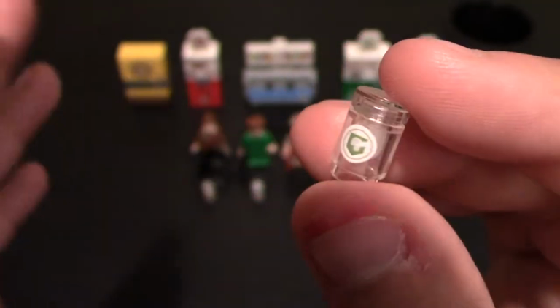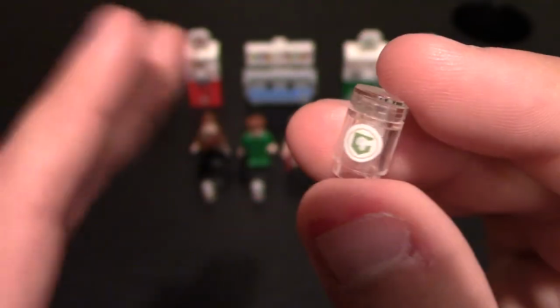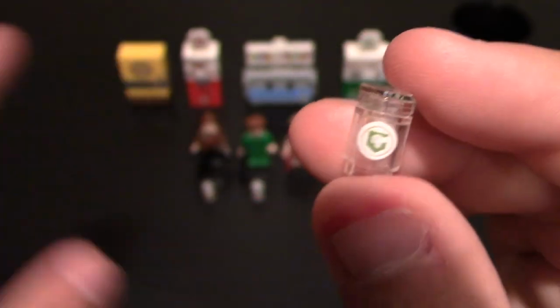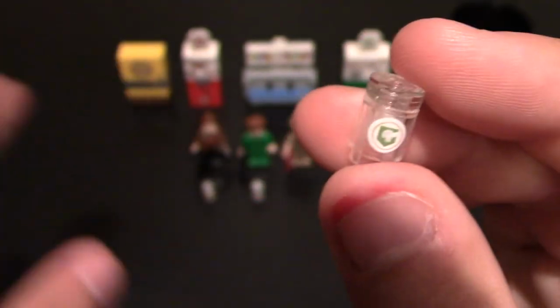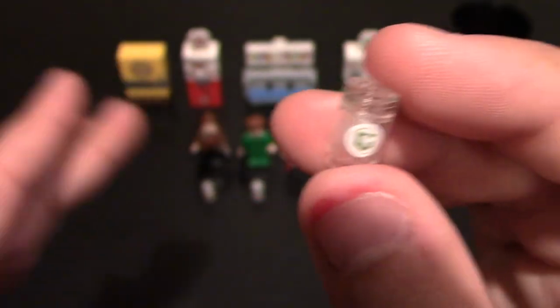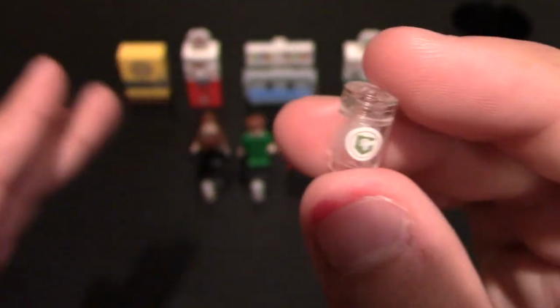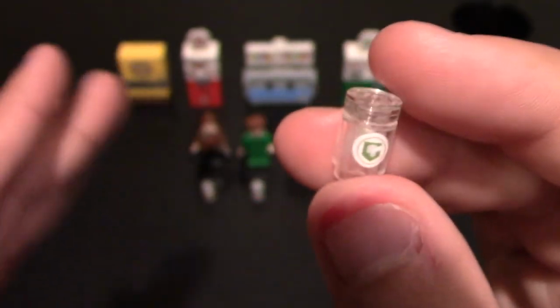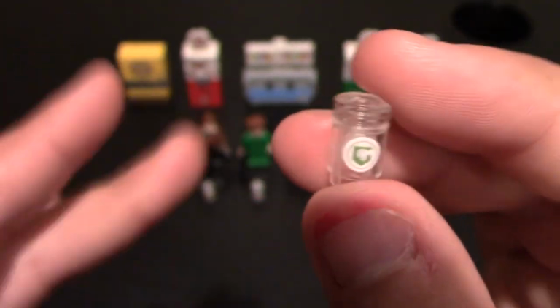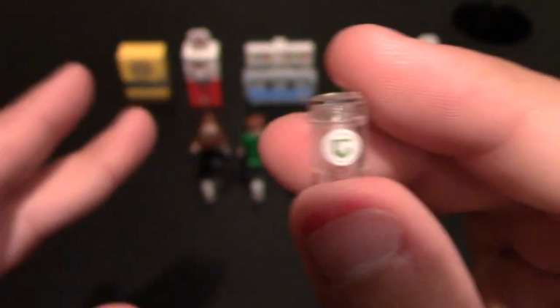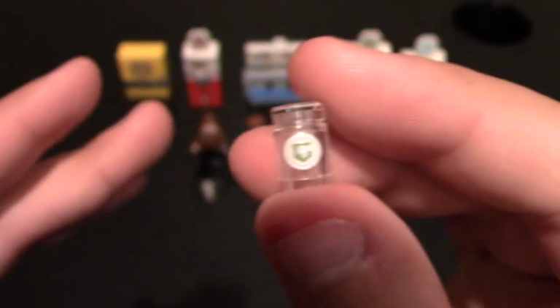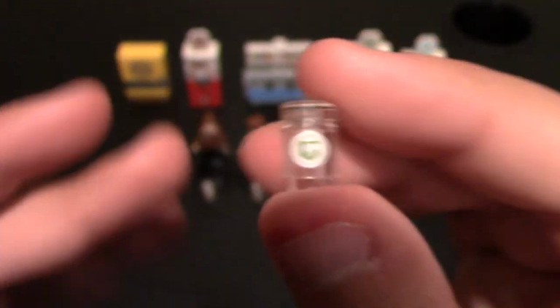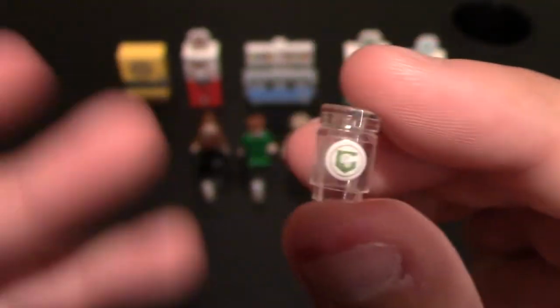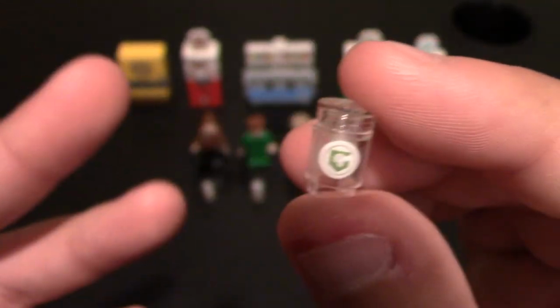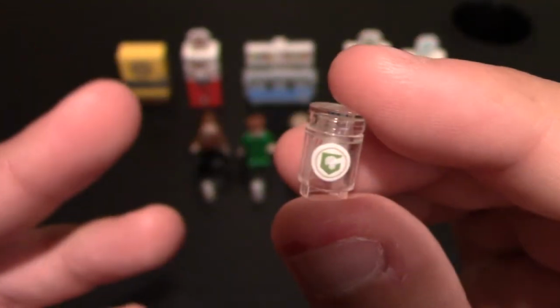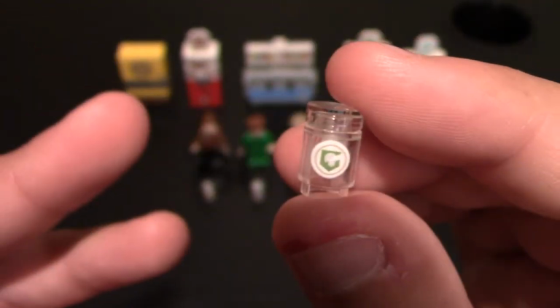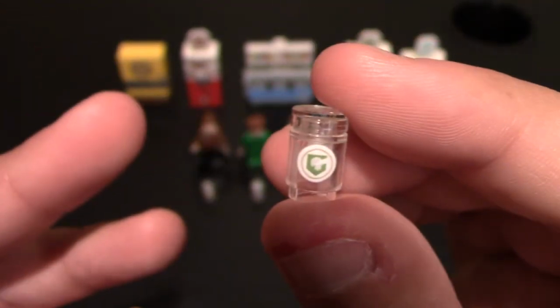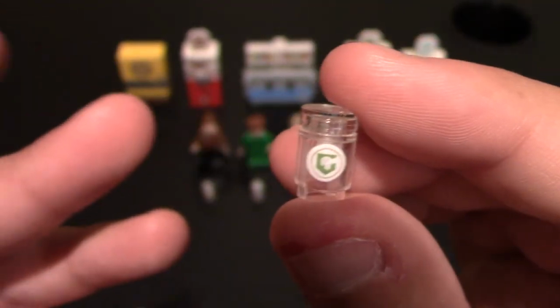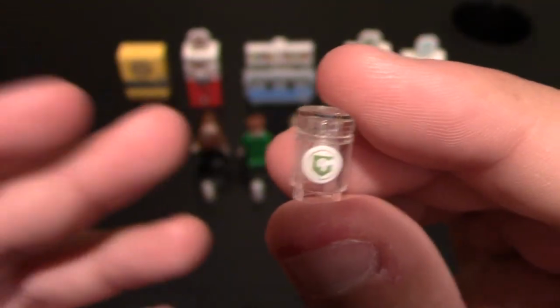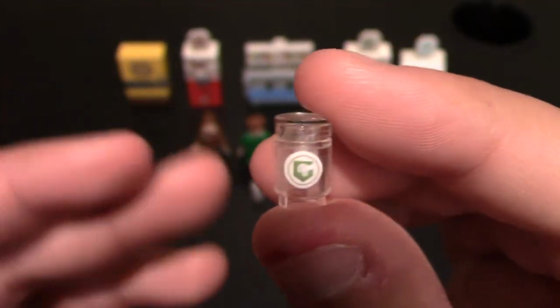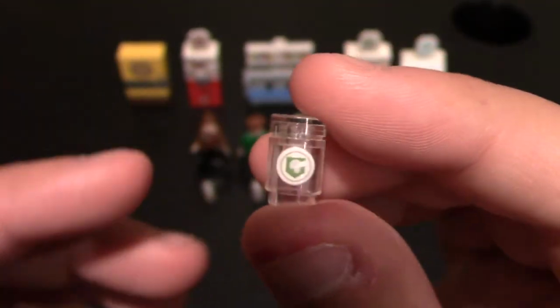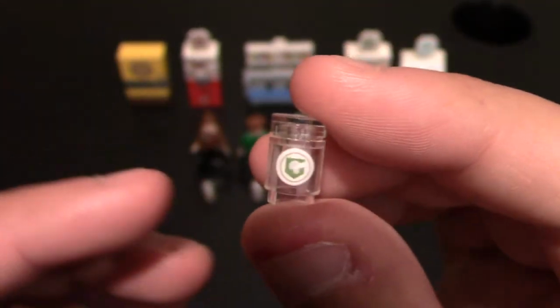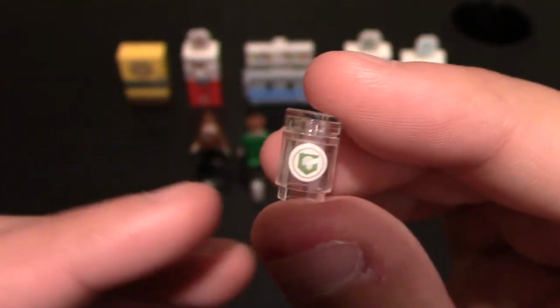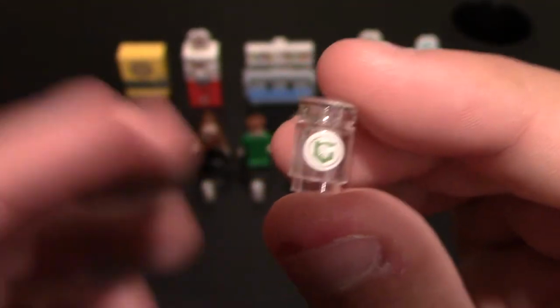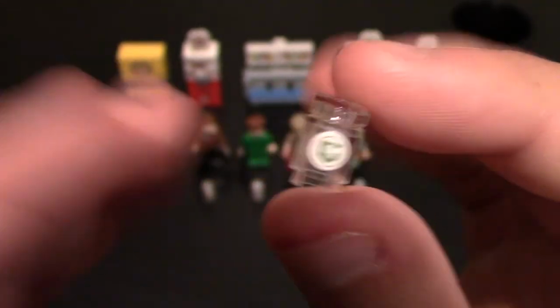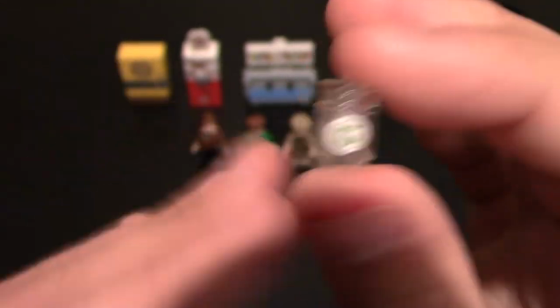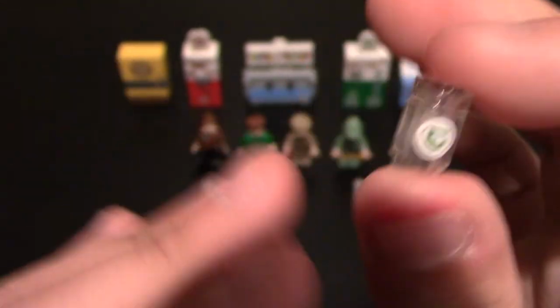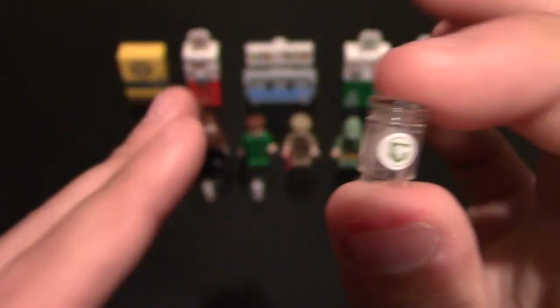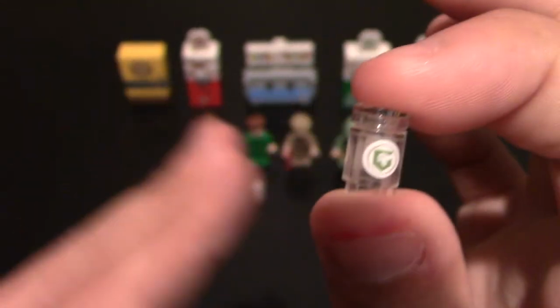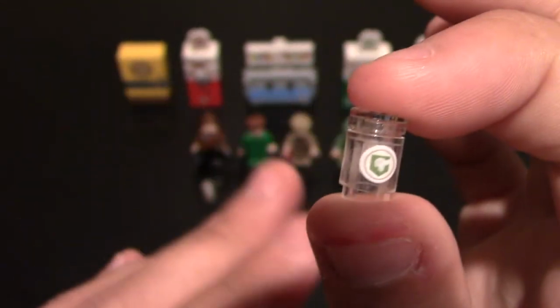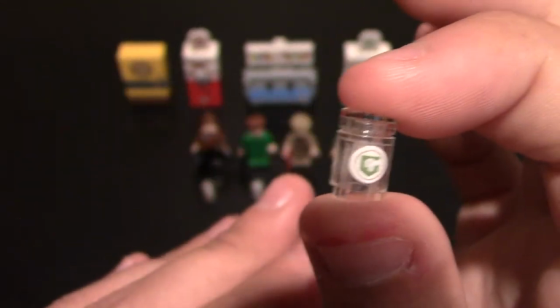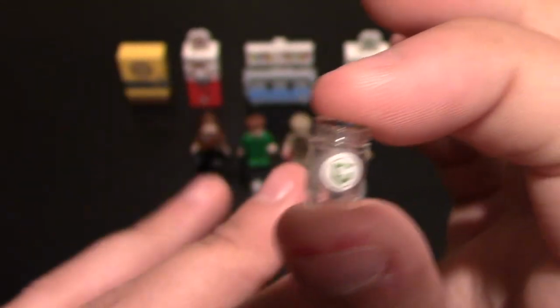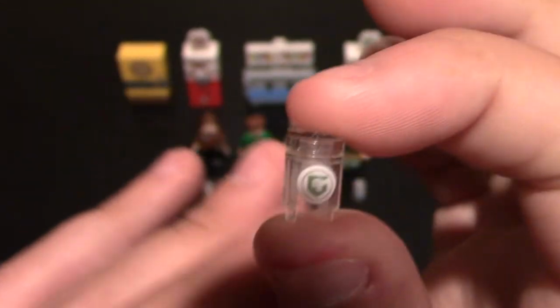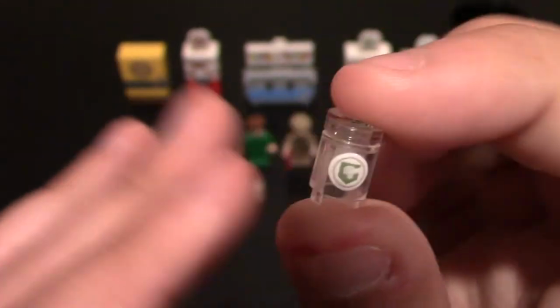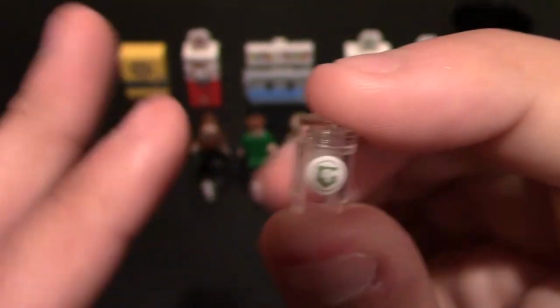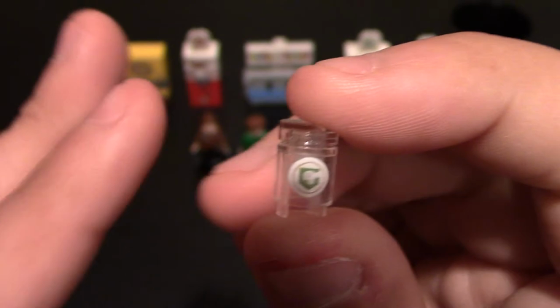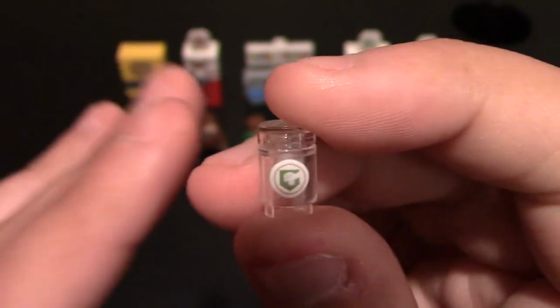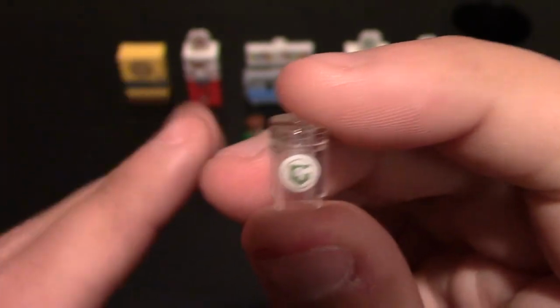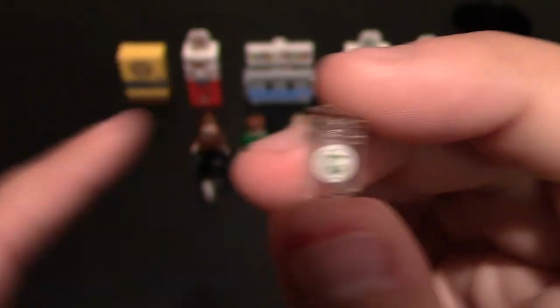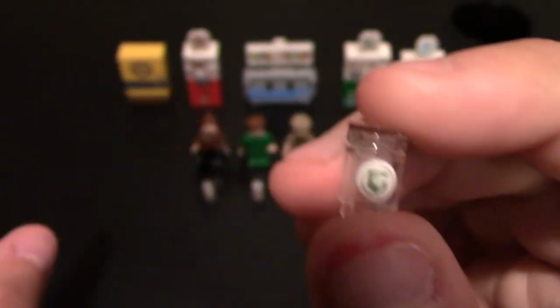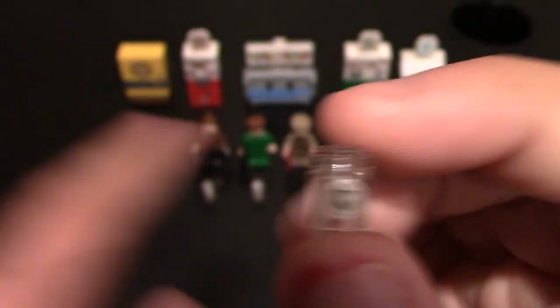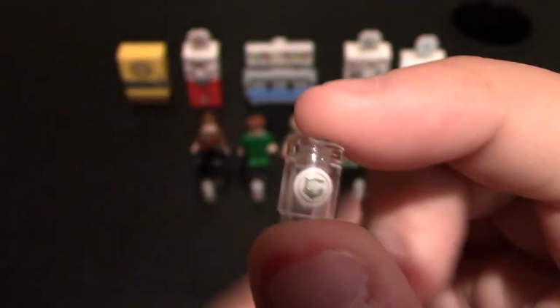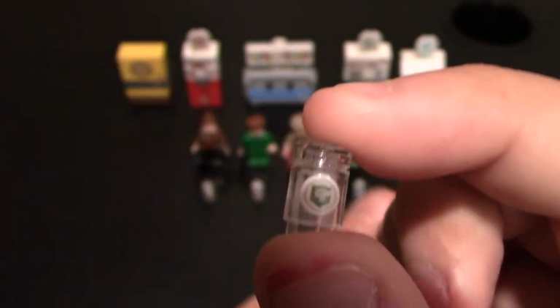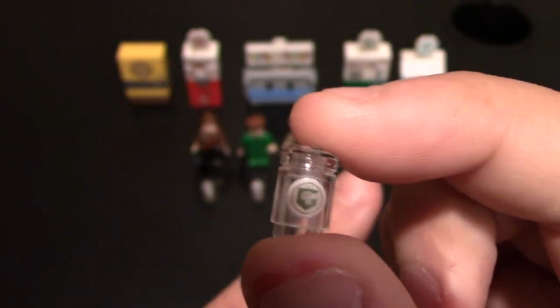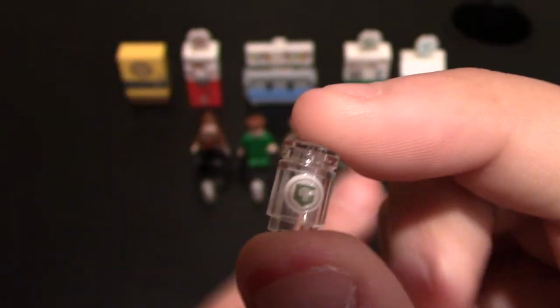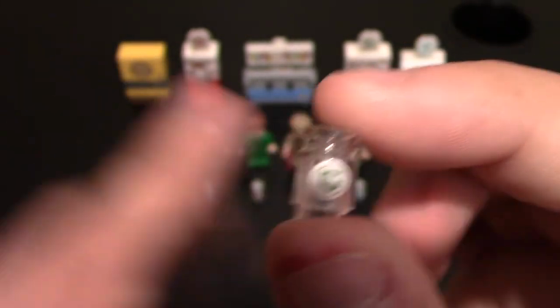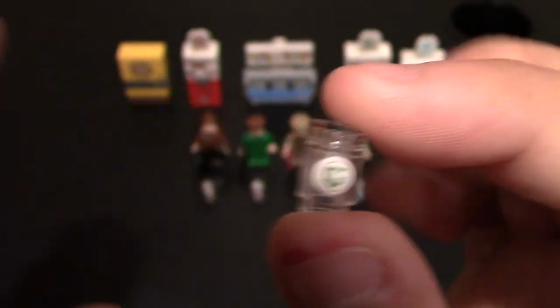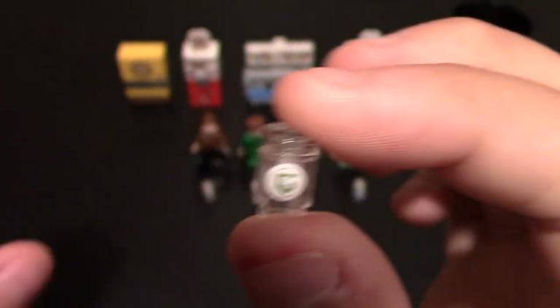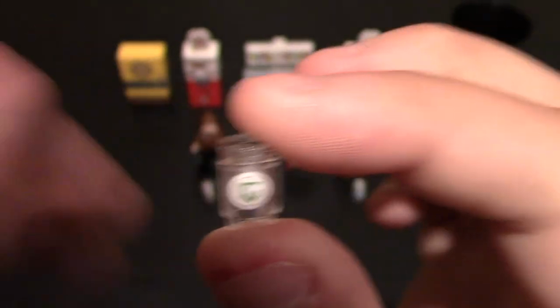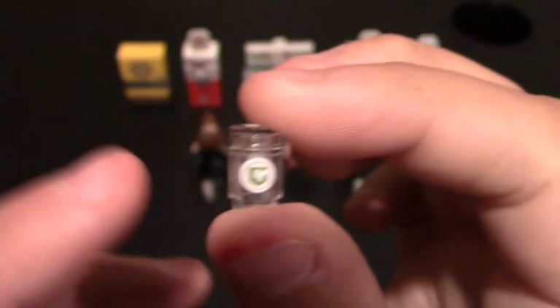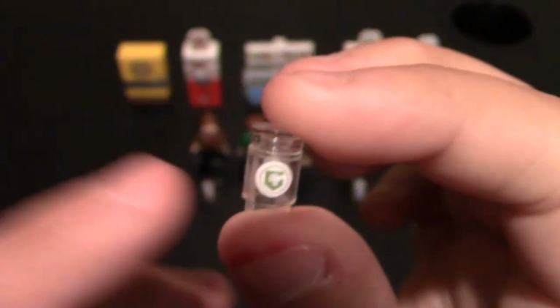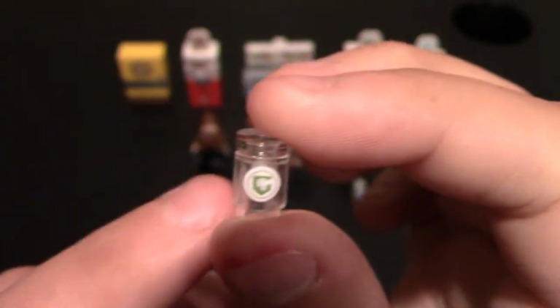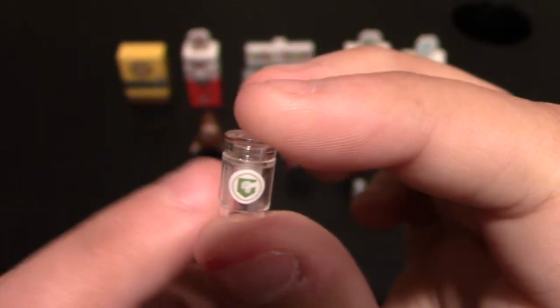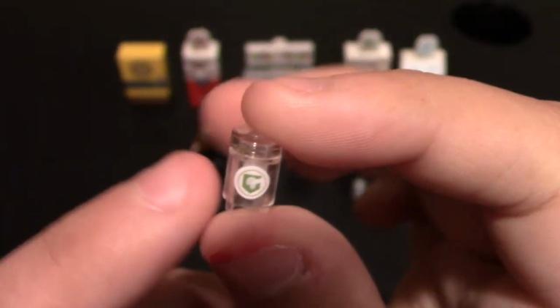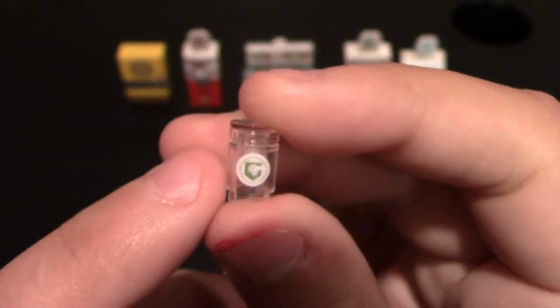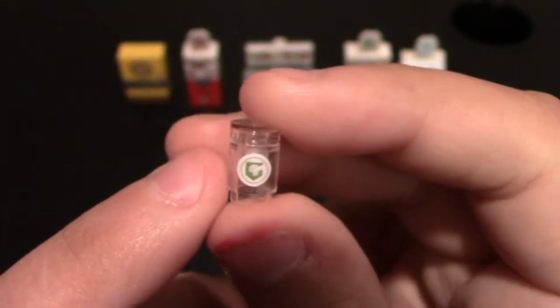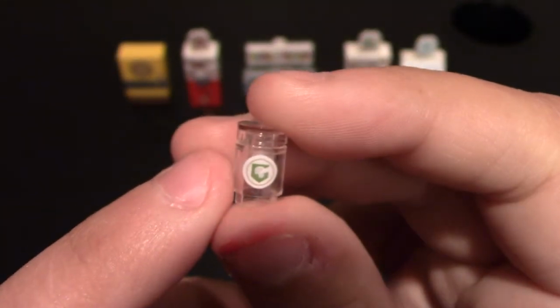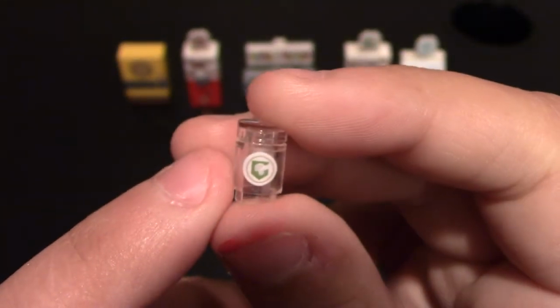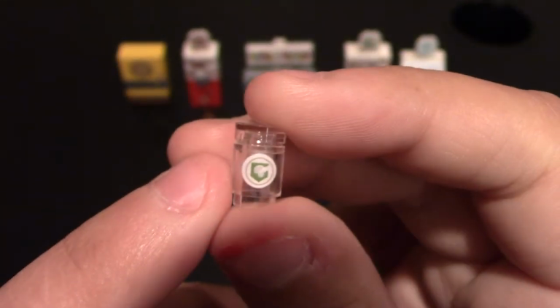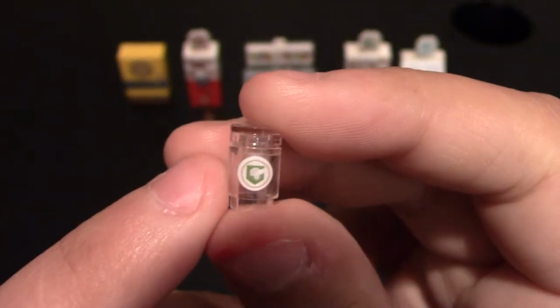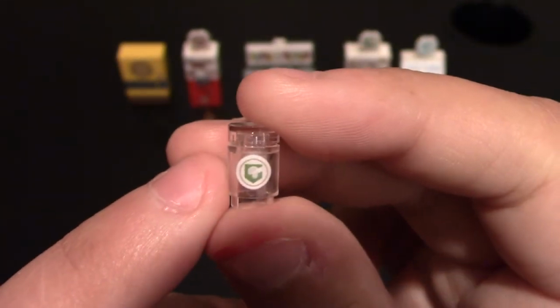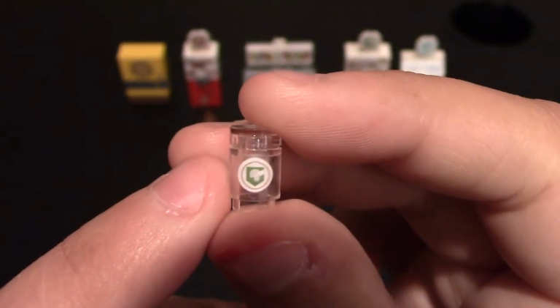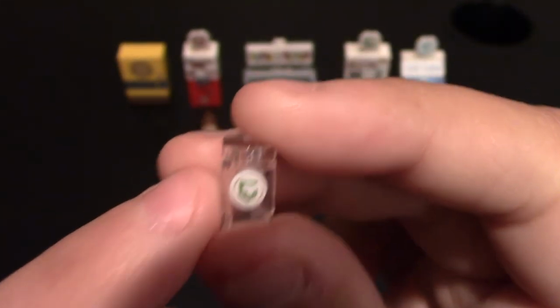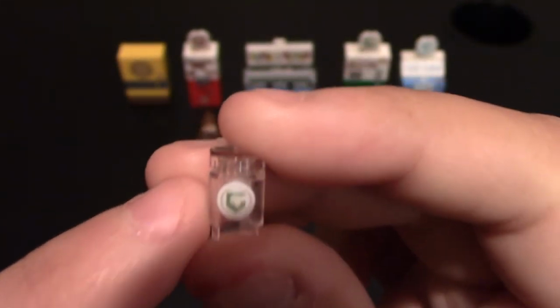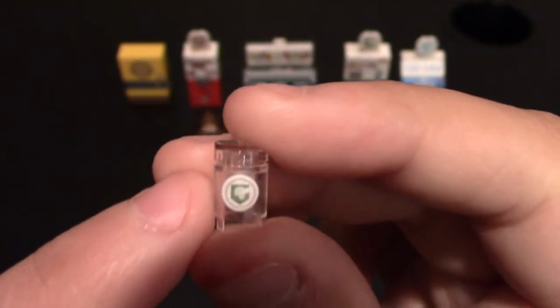This pack is very affordable — it's only $6 on the website. If you get the perk machines, definitely get these because they go with them perfectly.